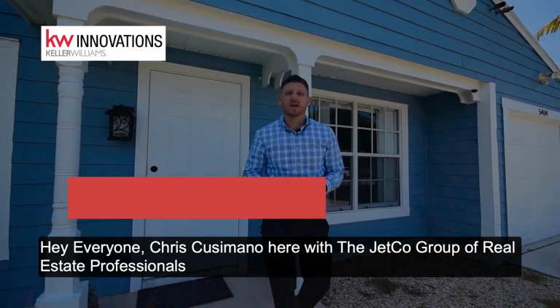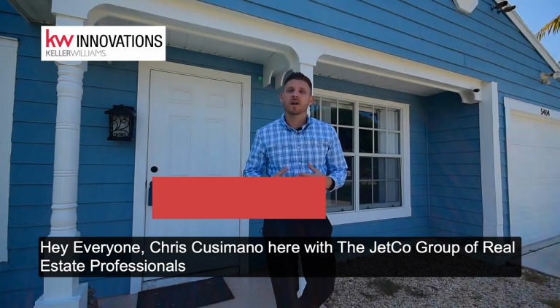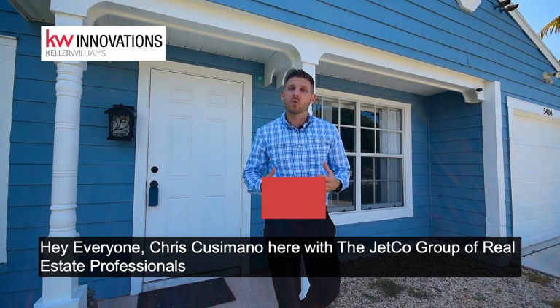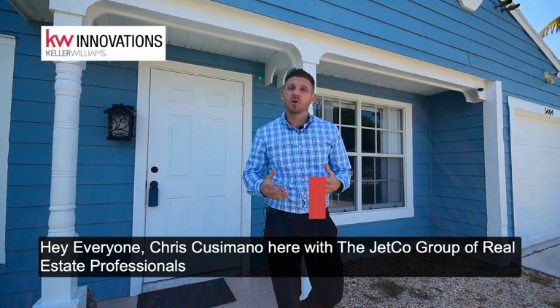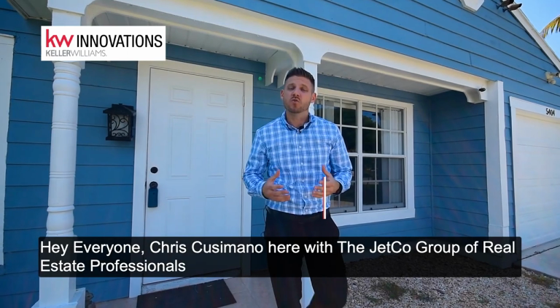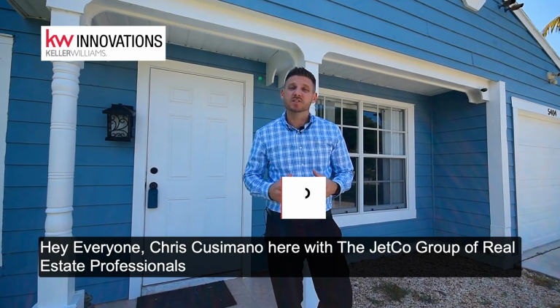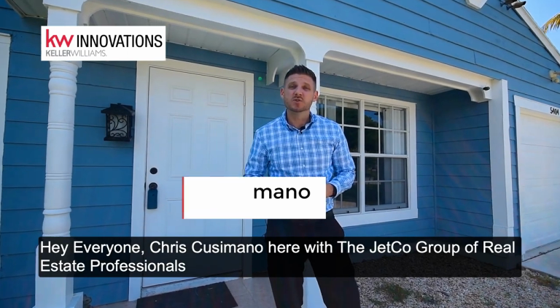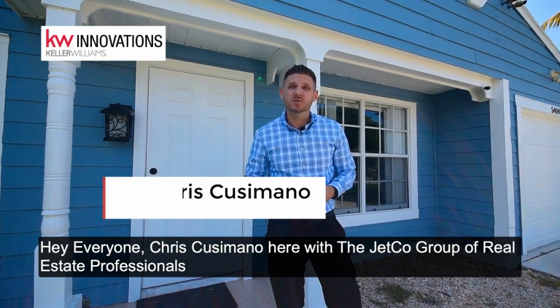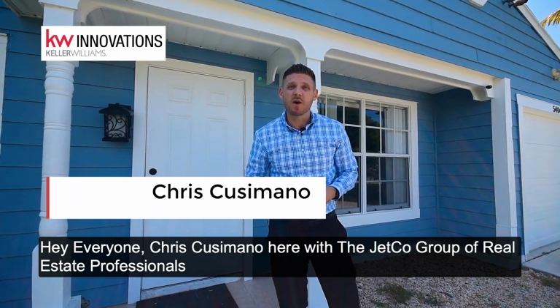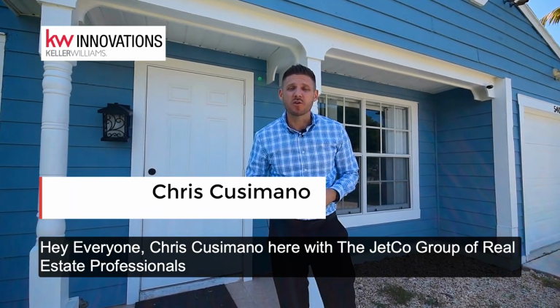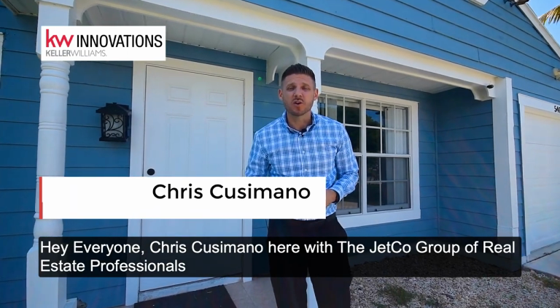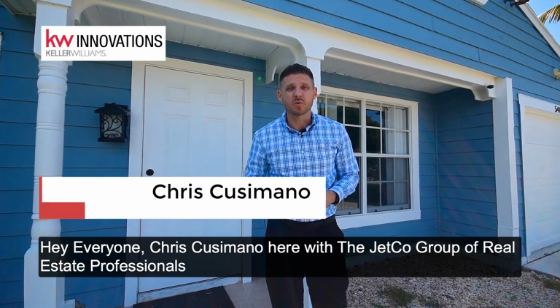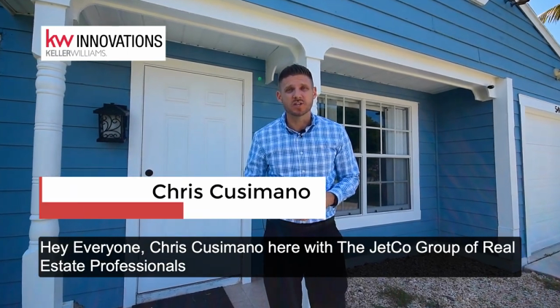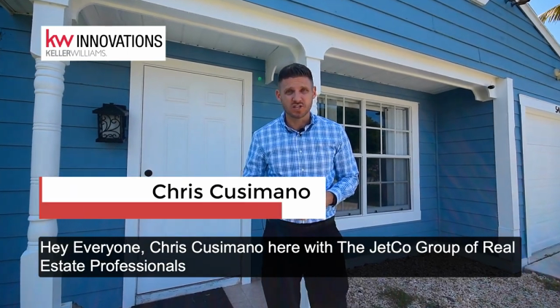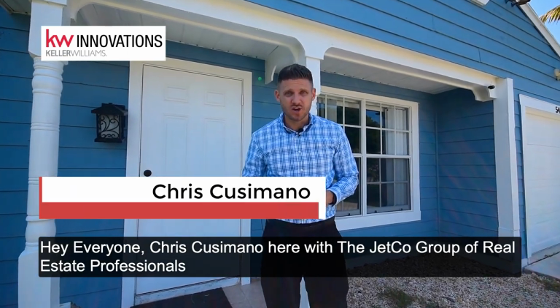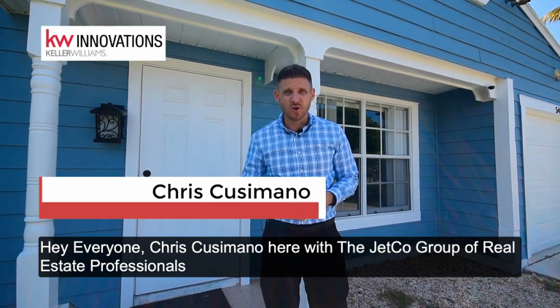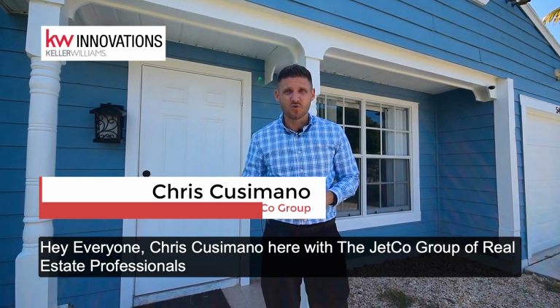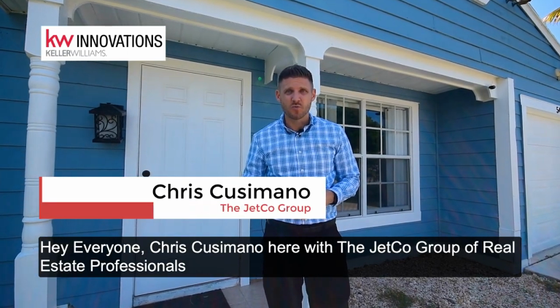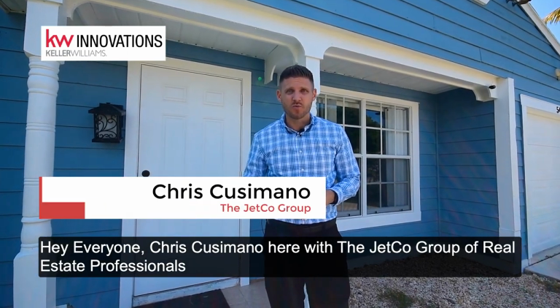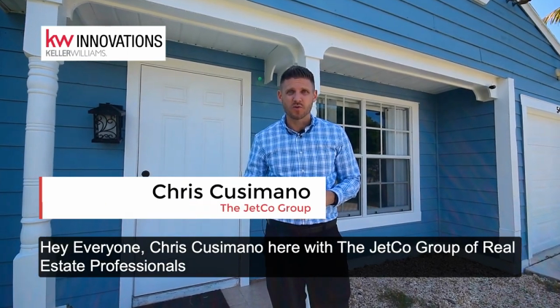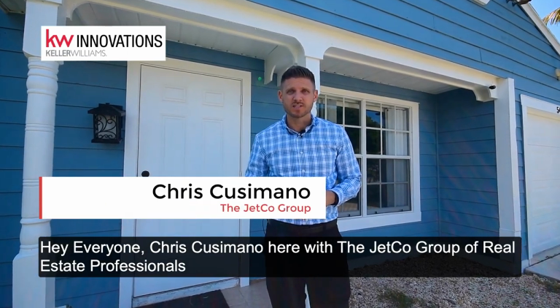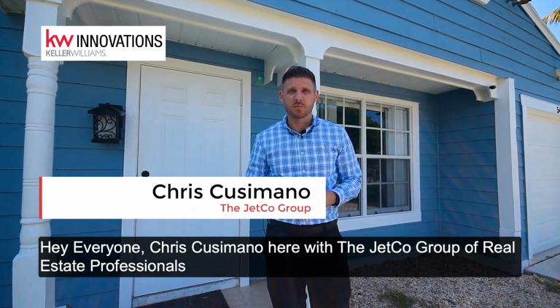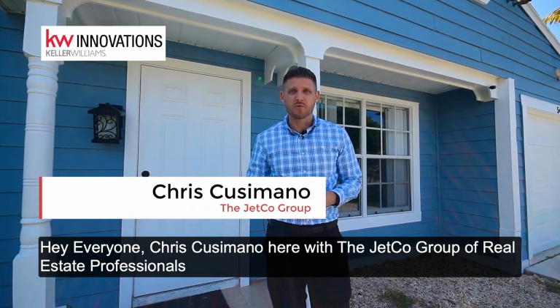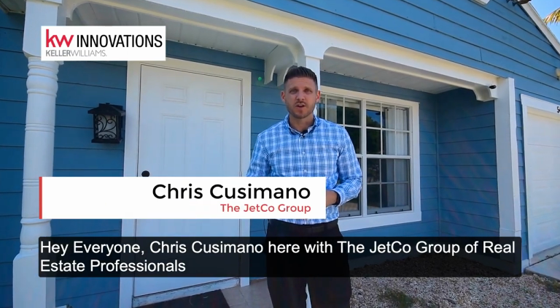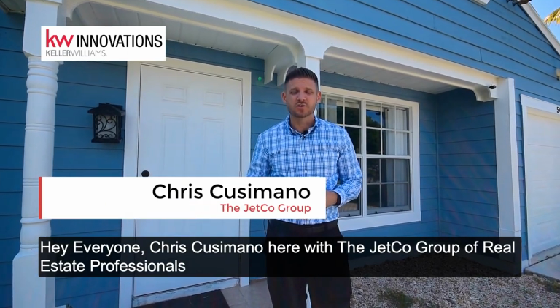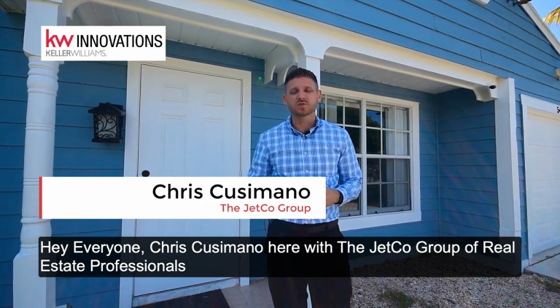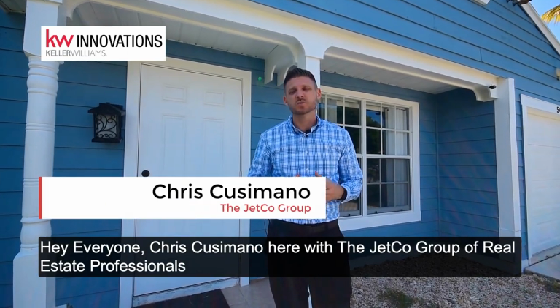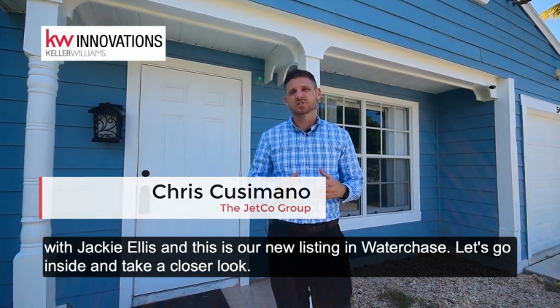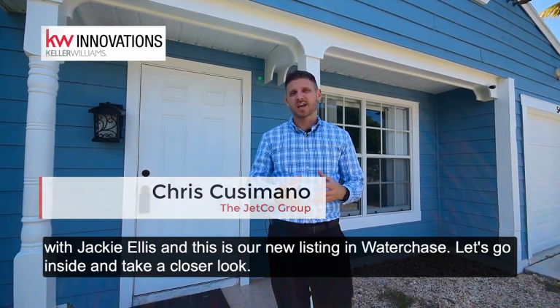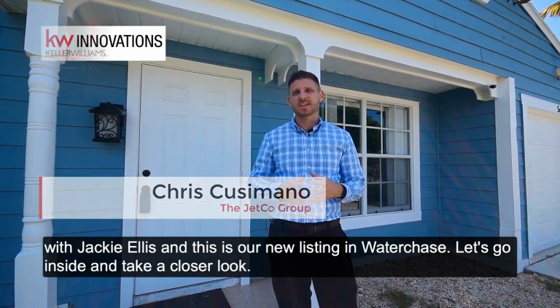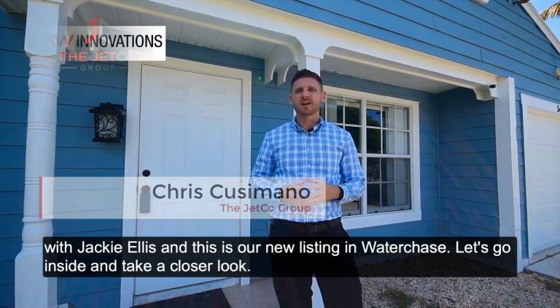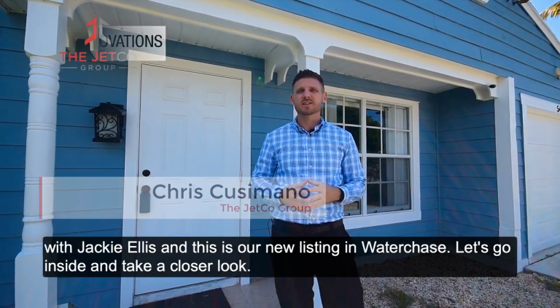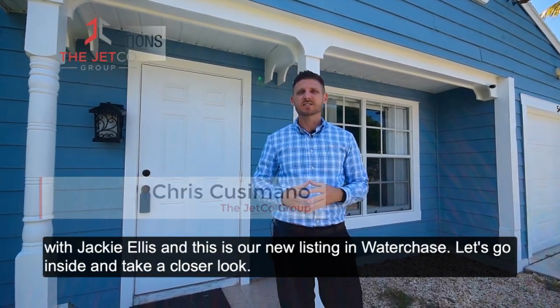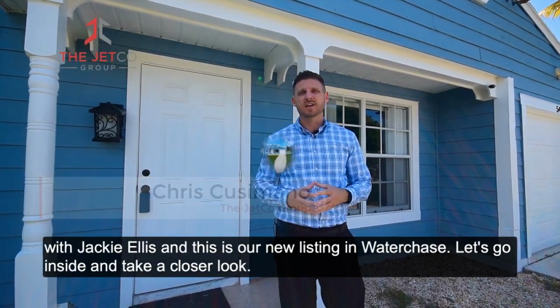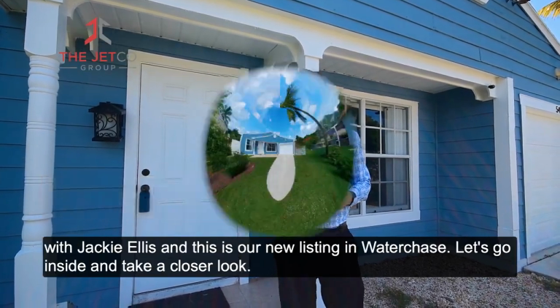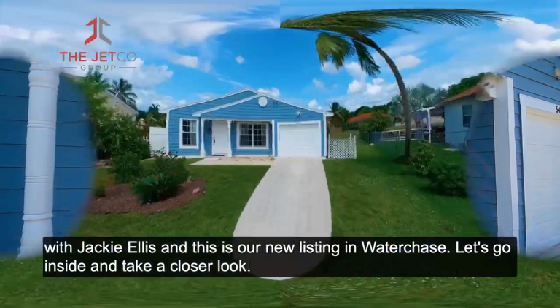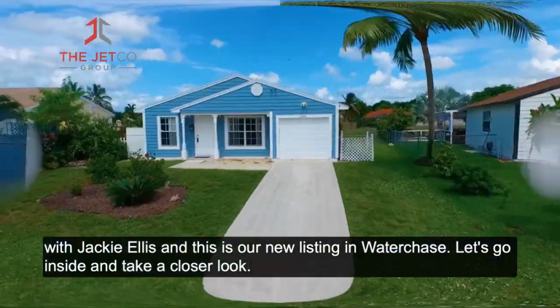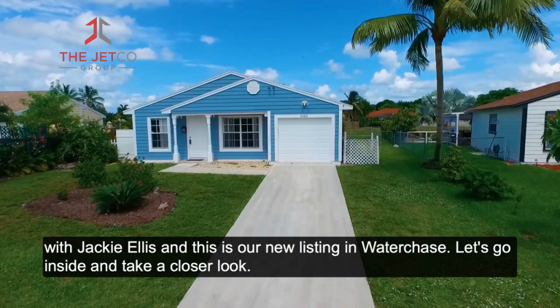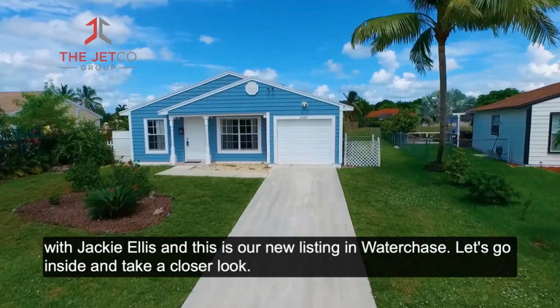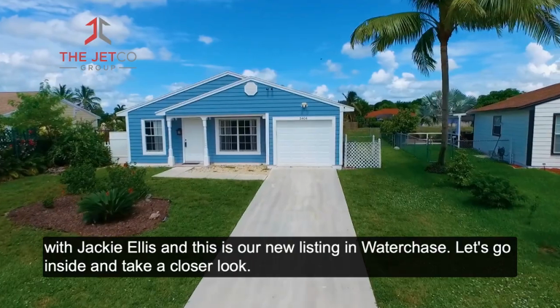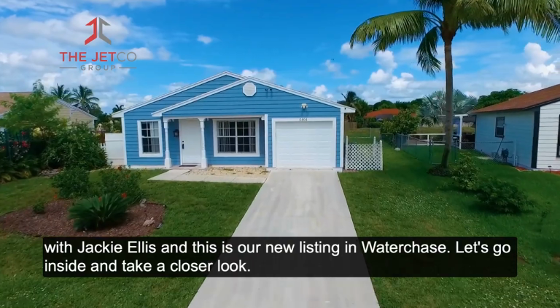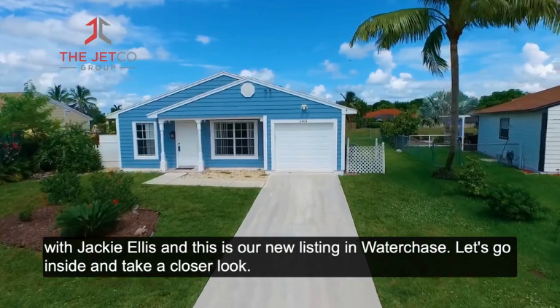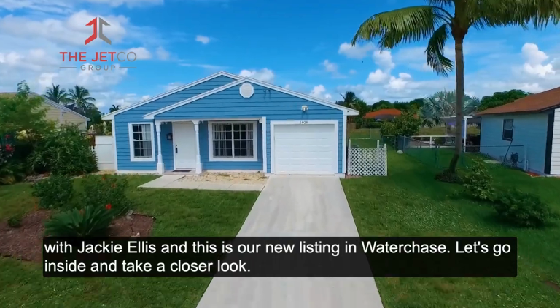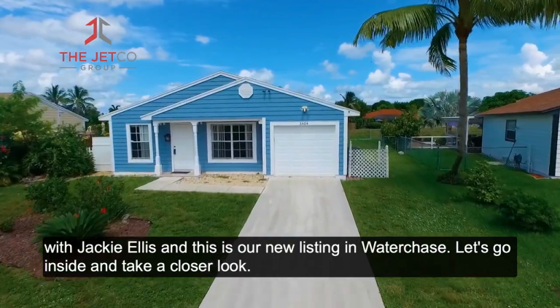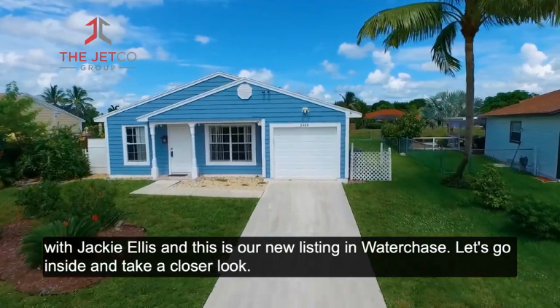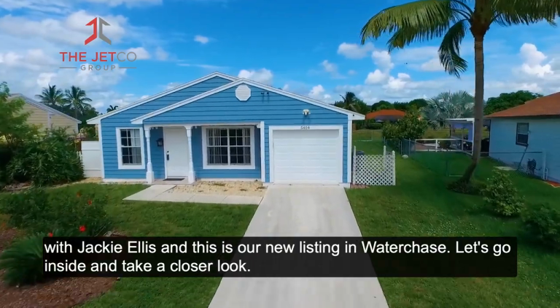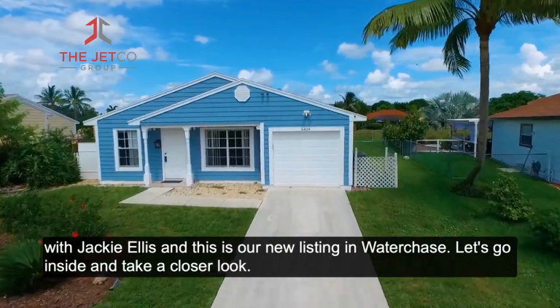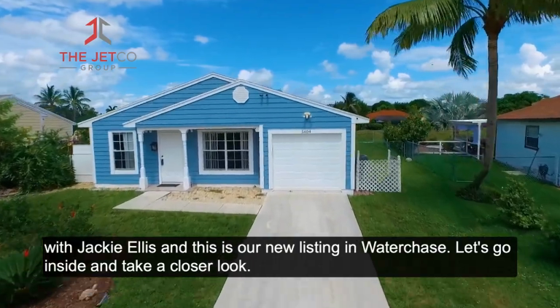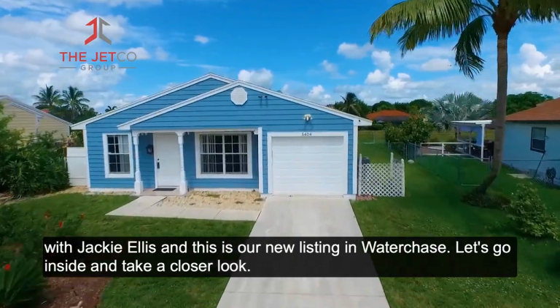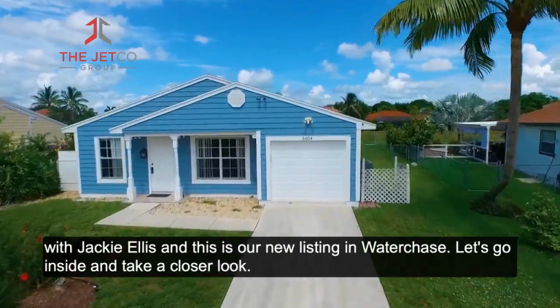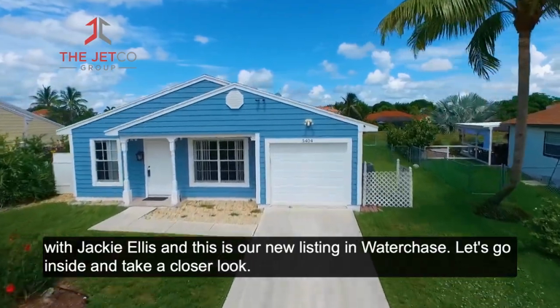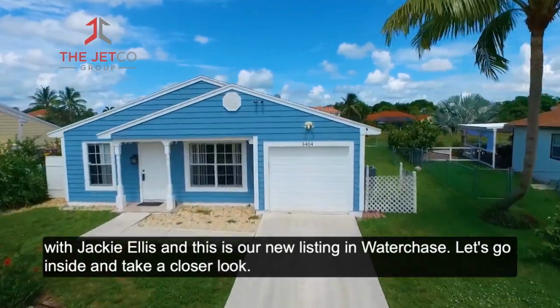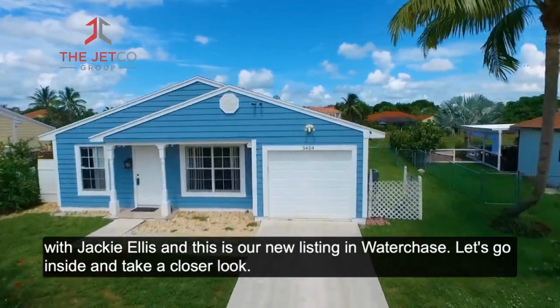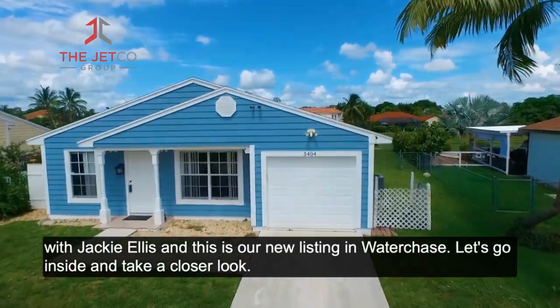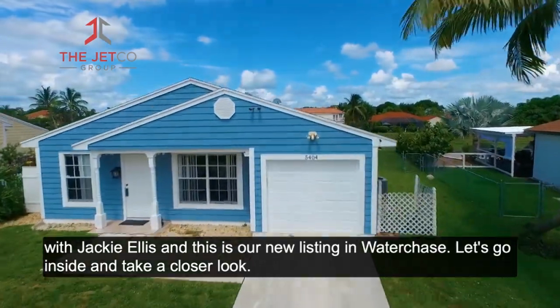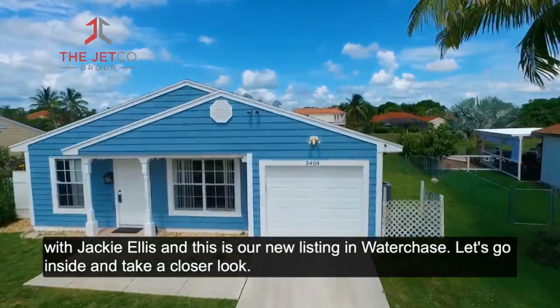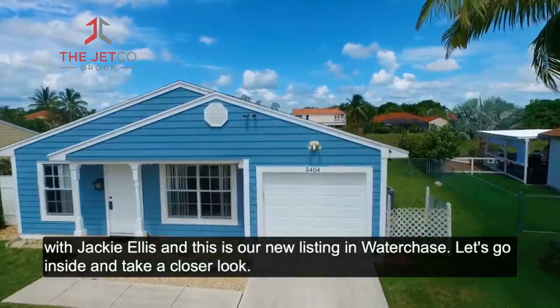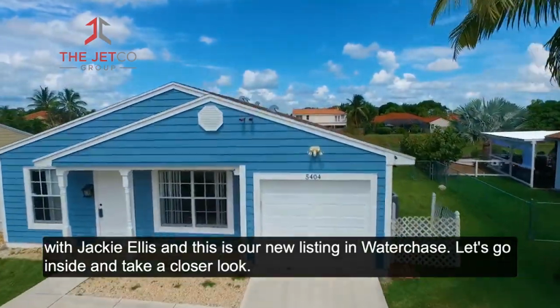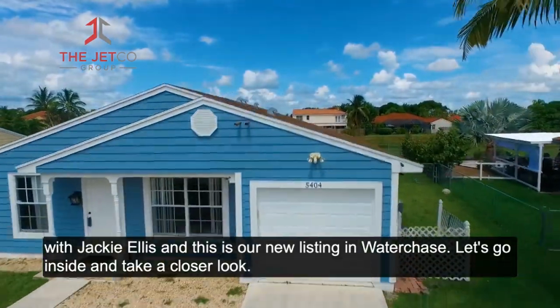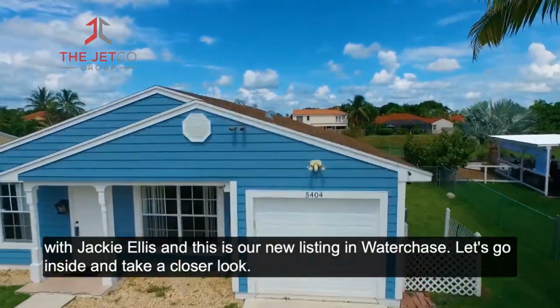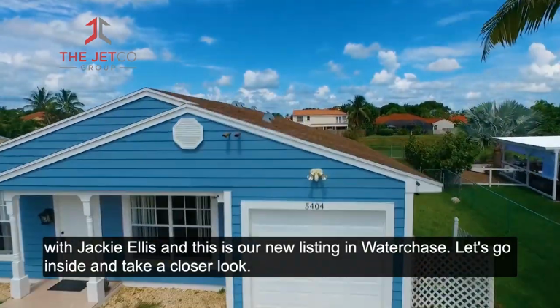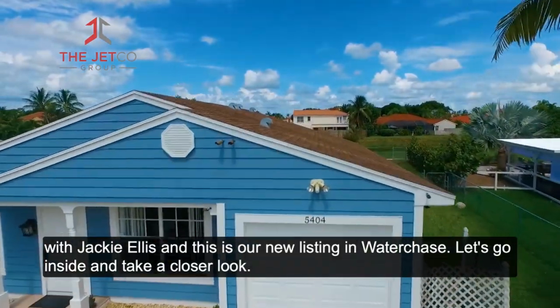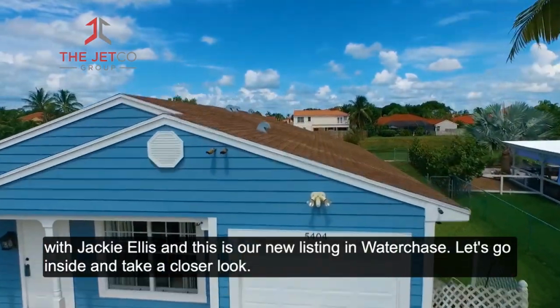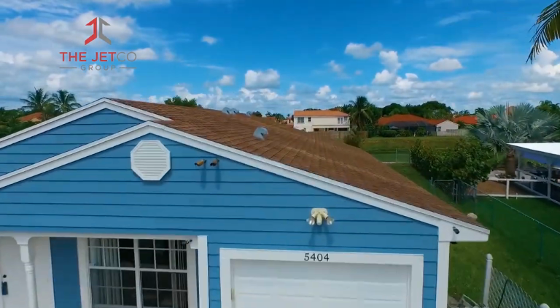Hey everyone, Chris Cusimano here with the Jetco Group of Real Estate Professionals with Jackie Ellis, and this is our new listing in Water Chase. Let's go inside and take a closer look.